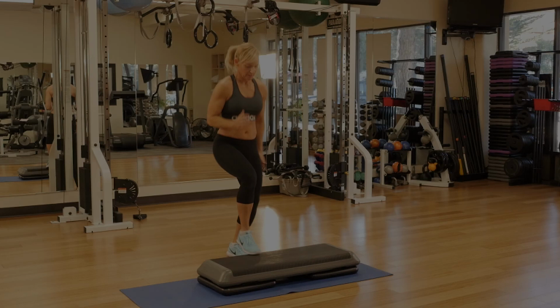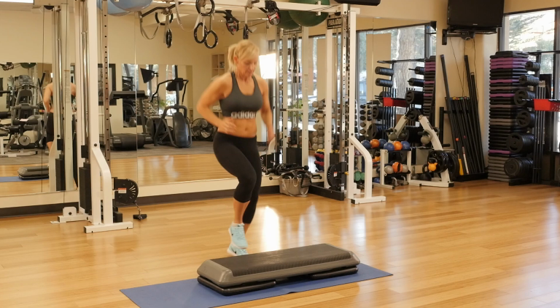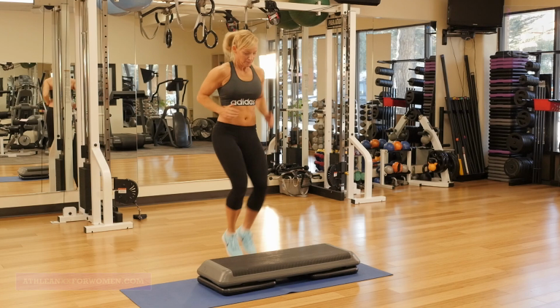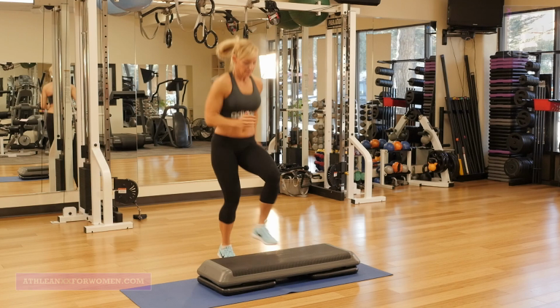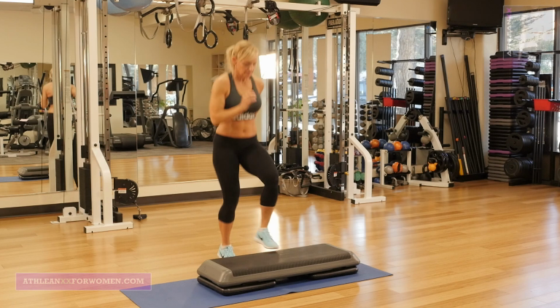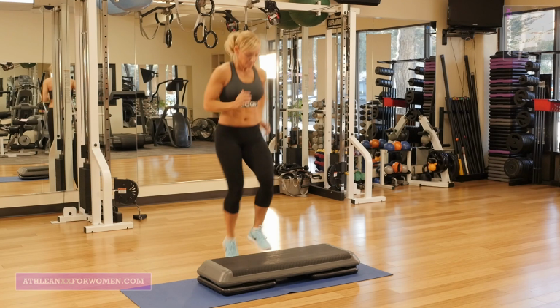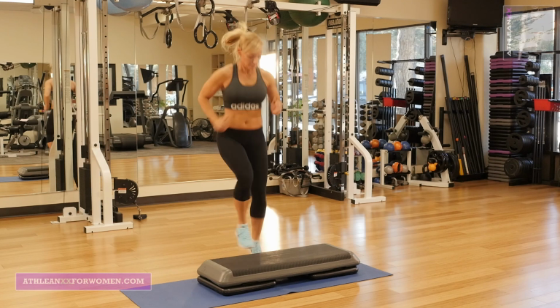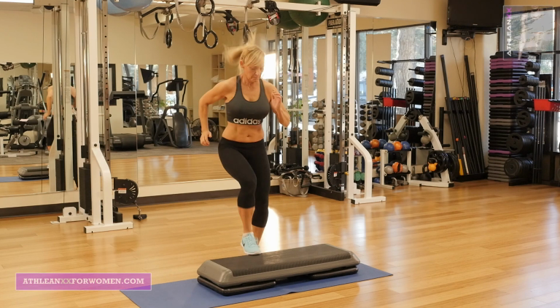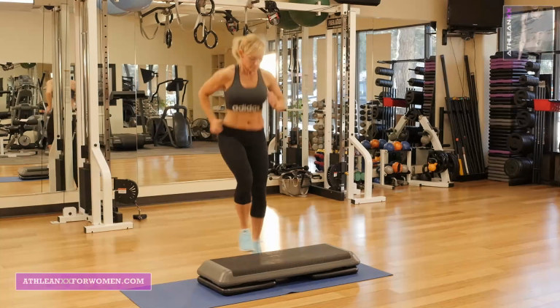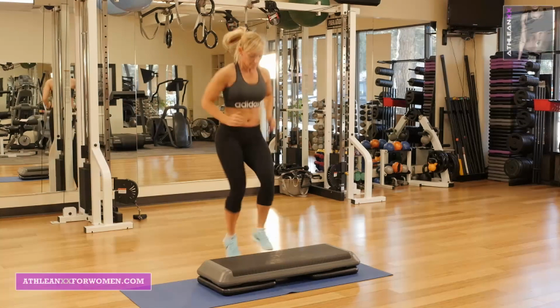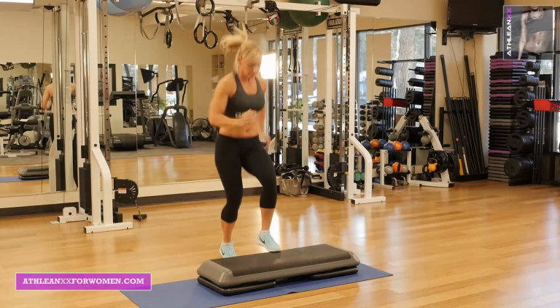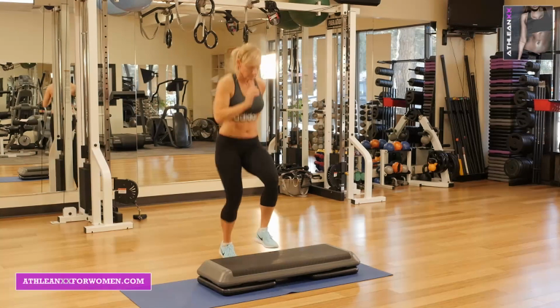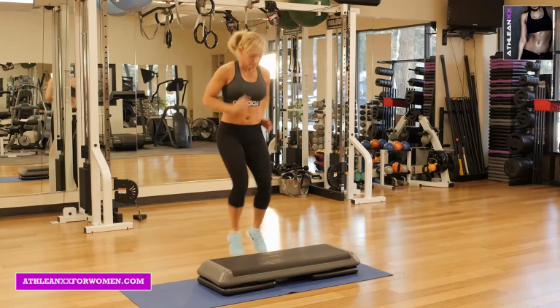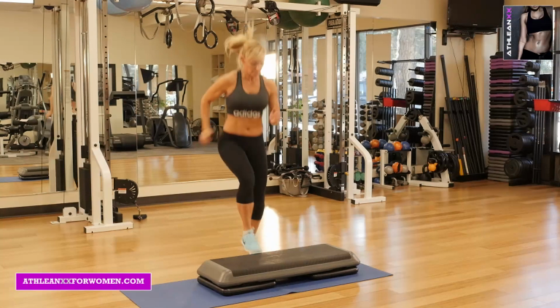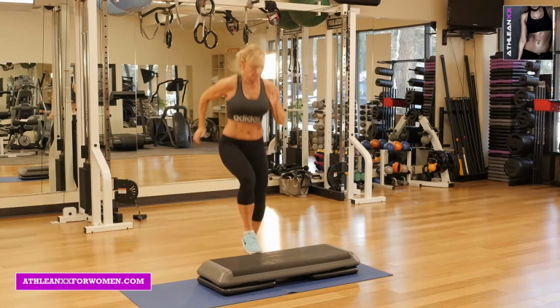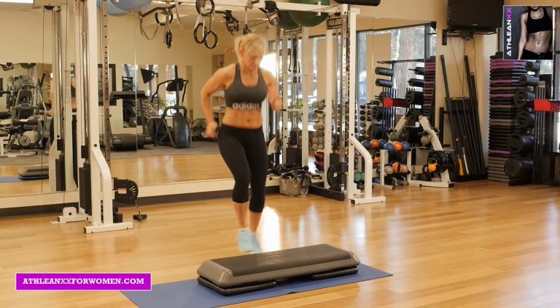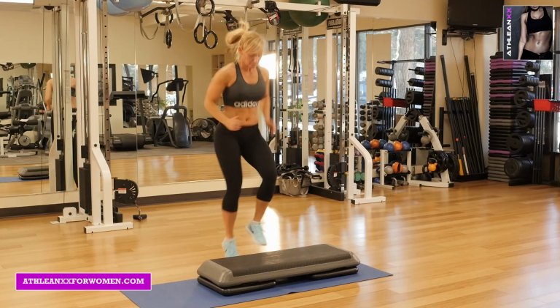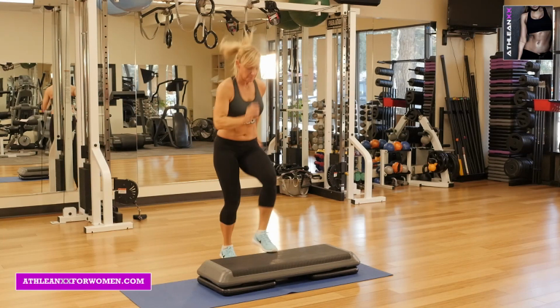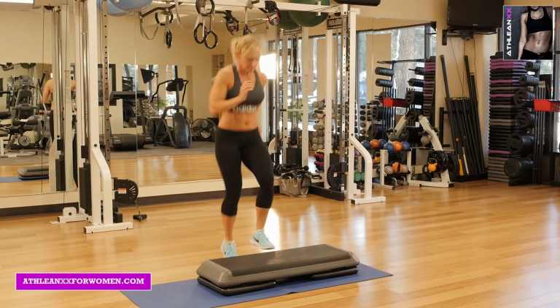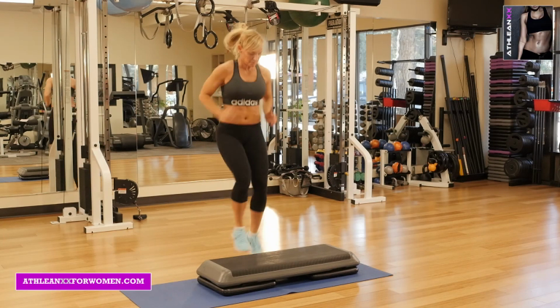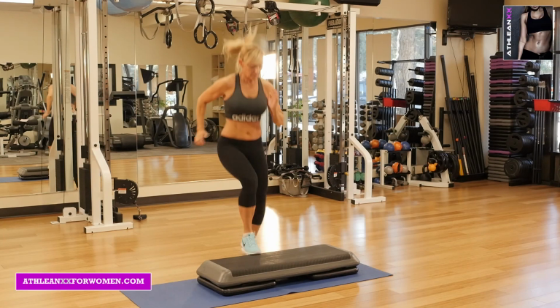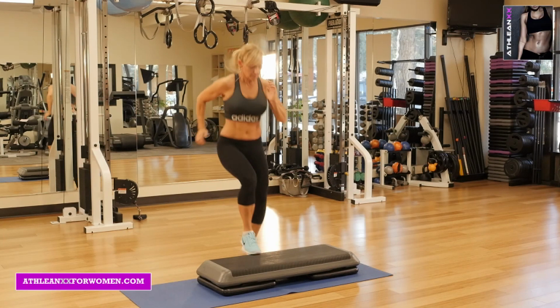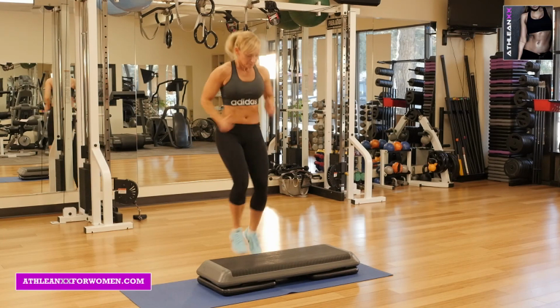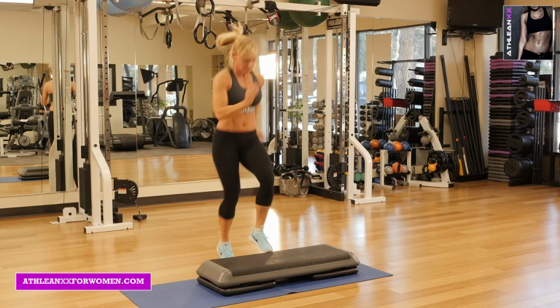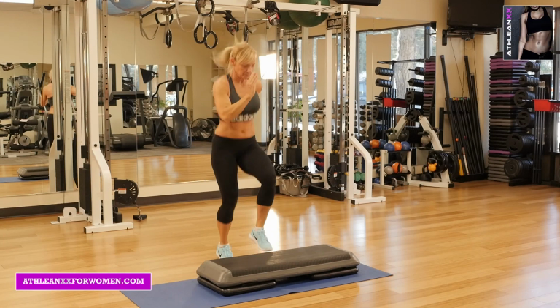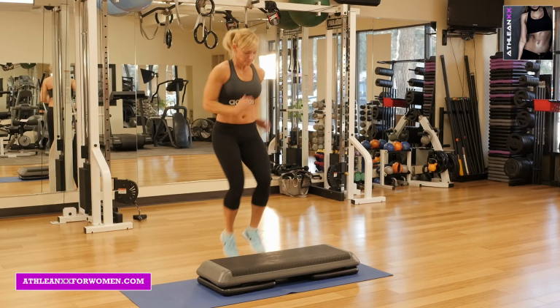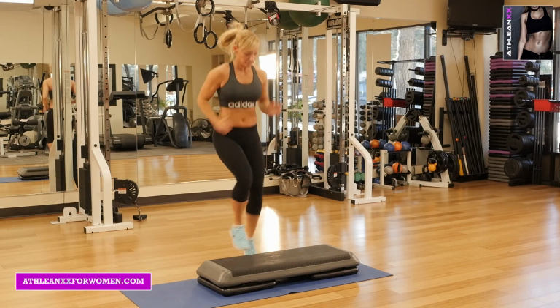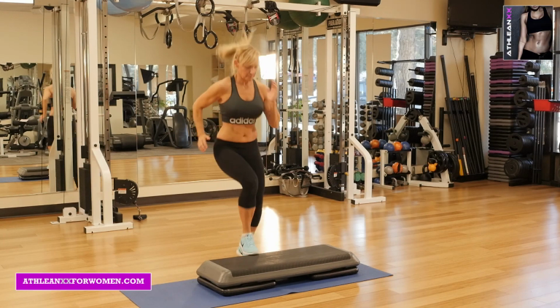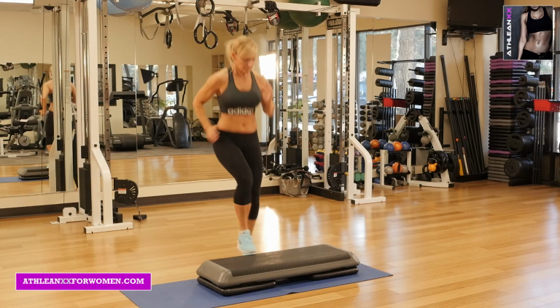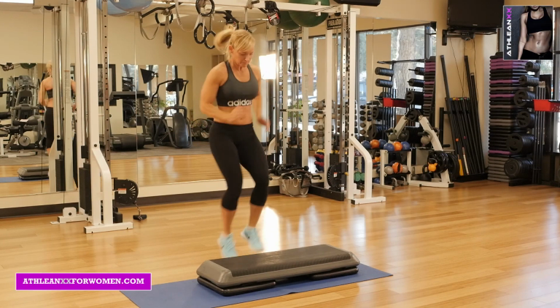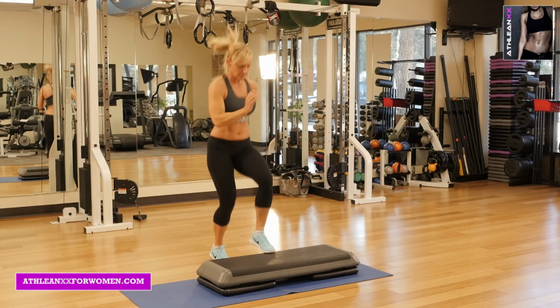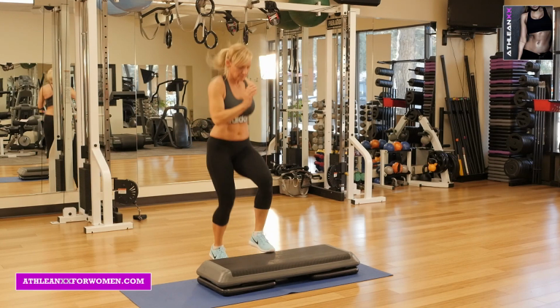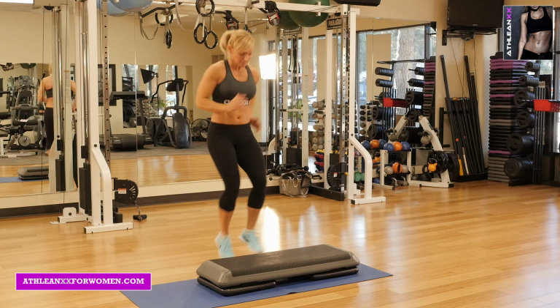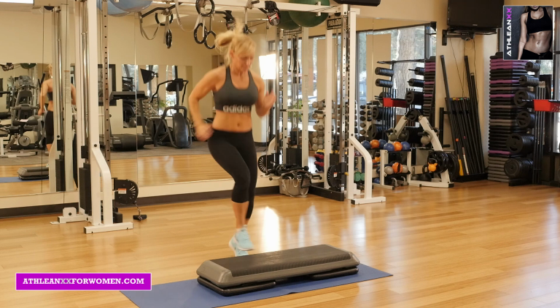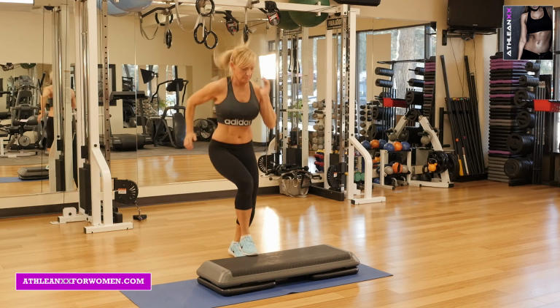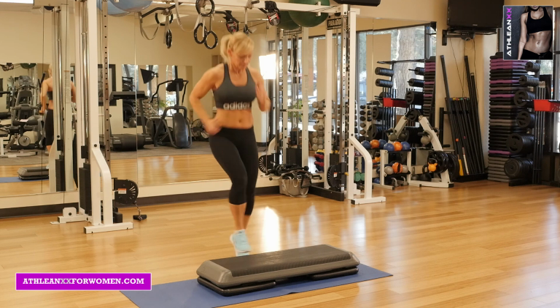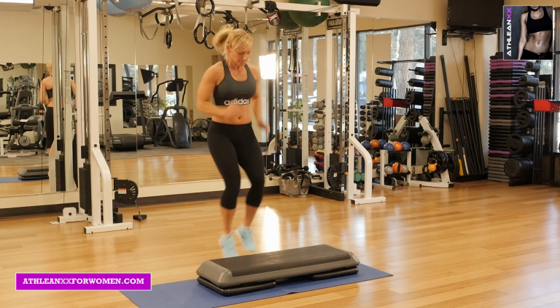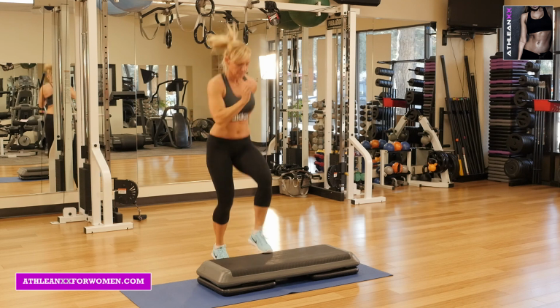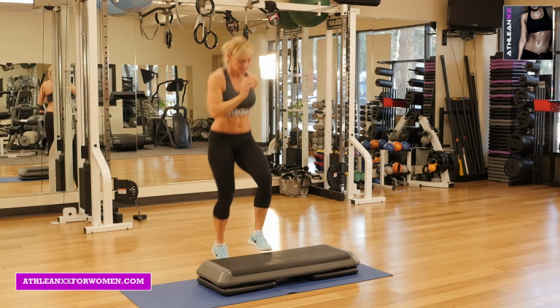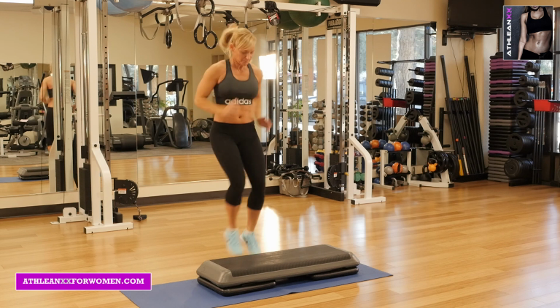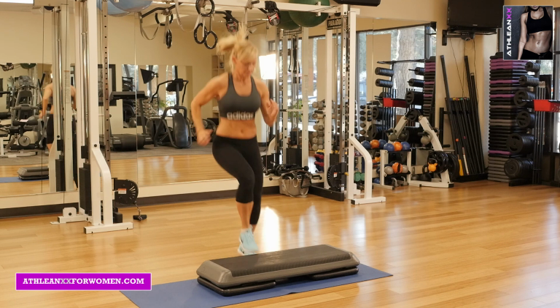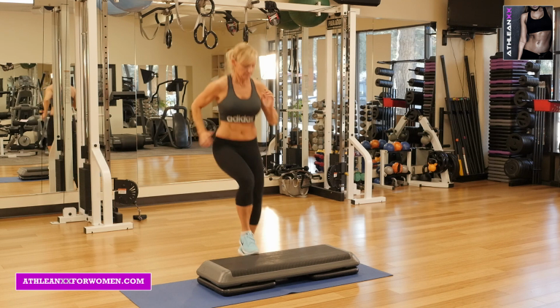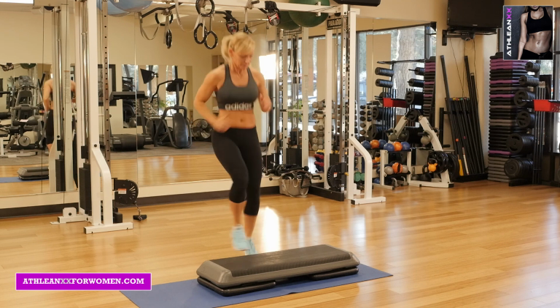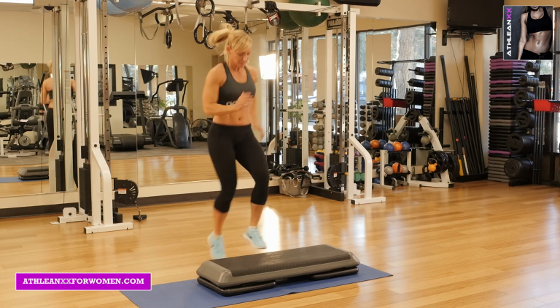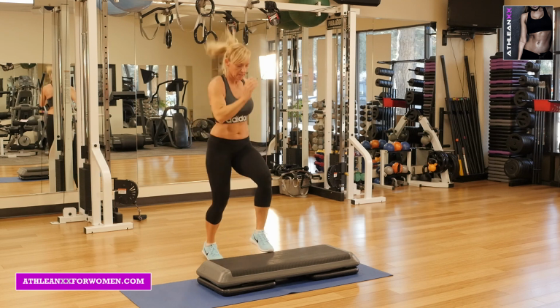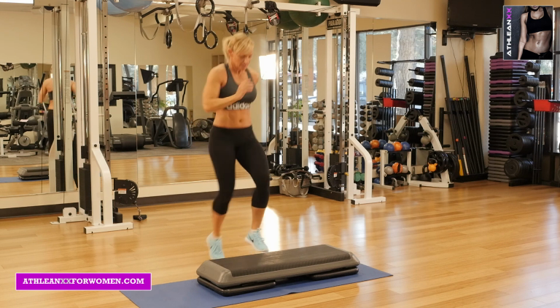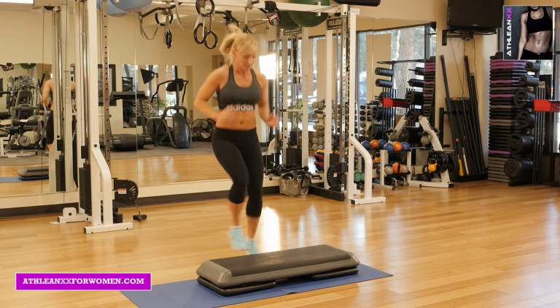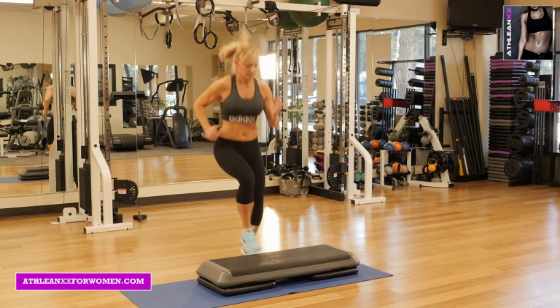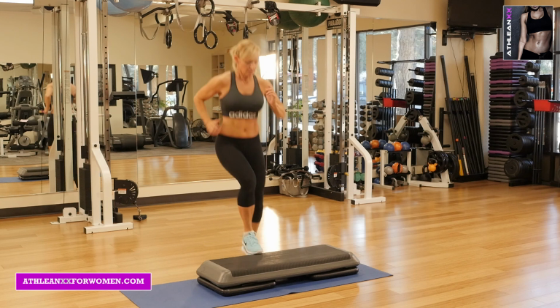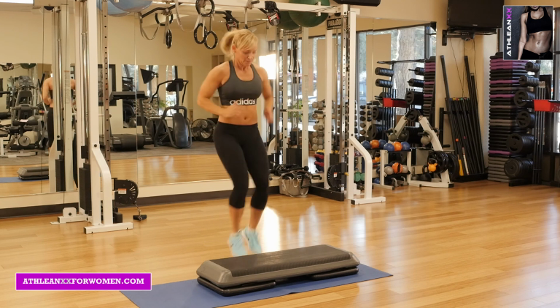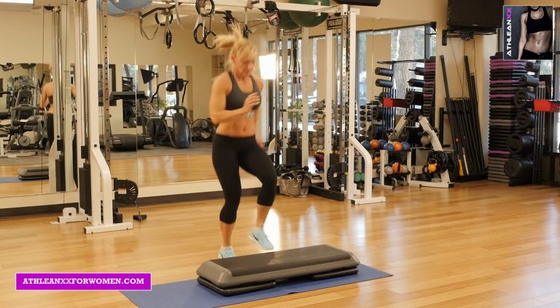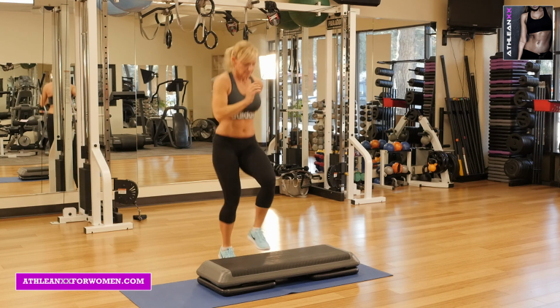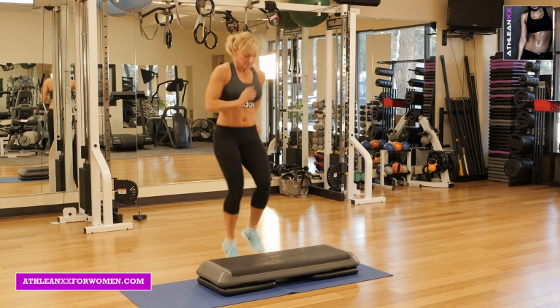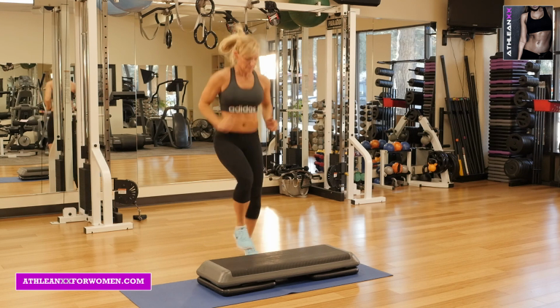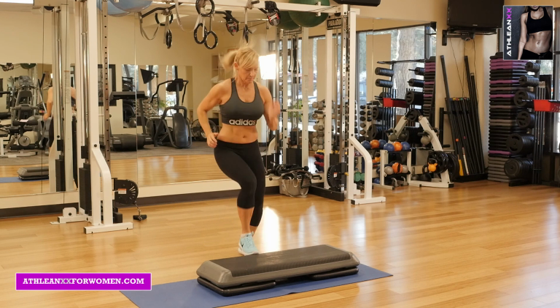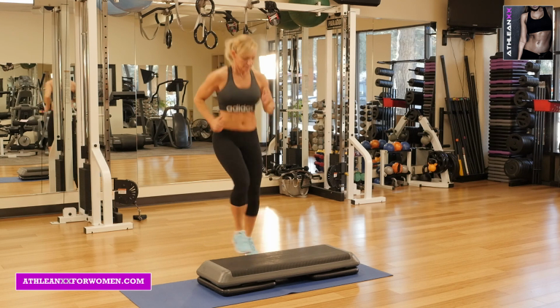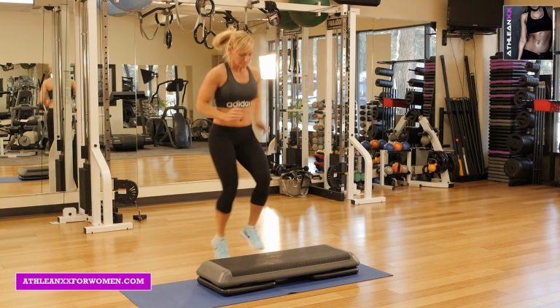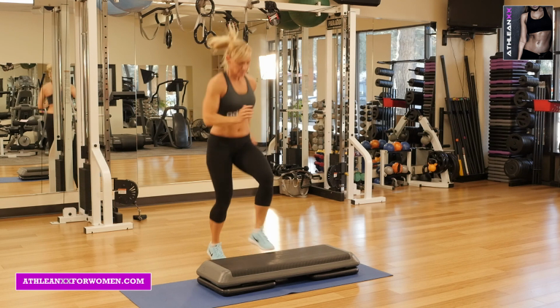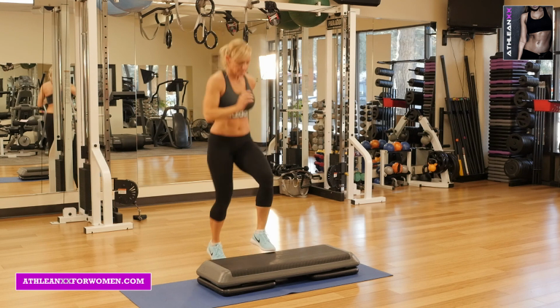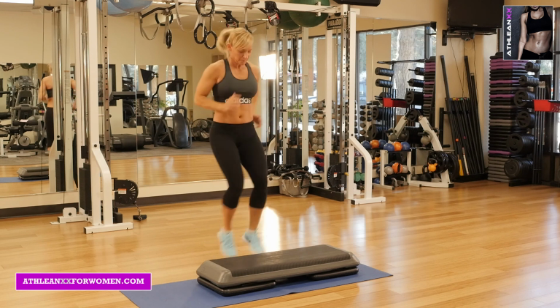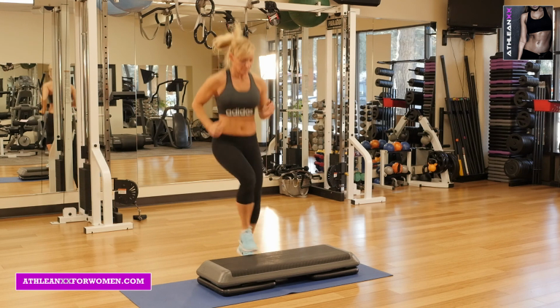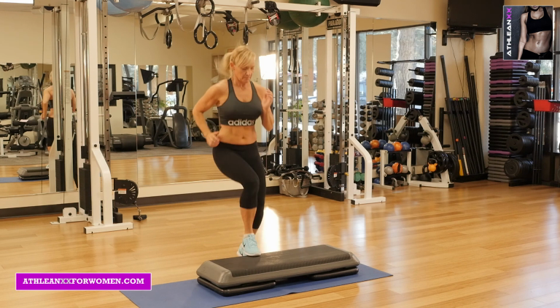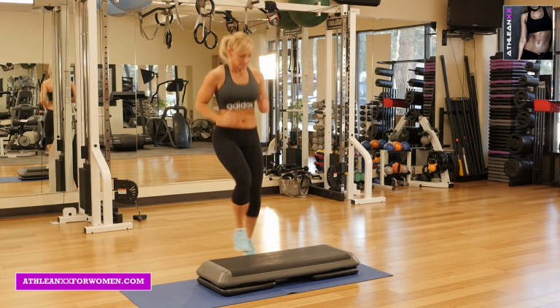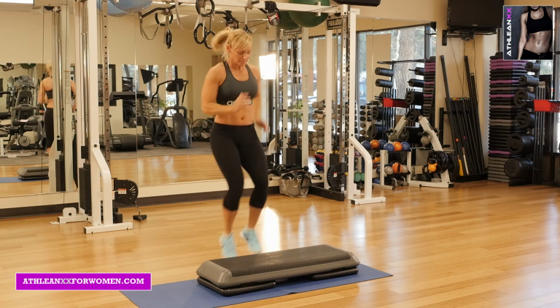The first exercise is runners. This is your warmup. You're just going to, as fast as you can, tap your toes on the top of that box.